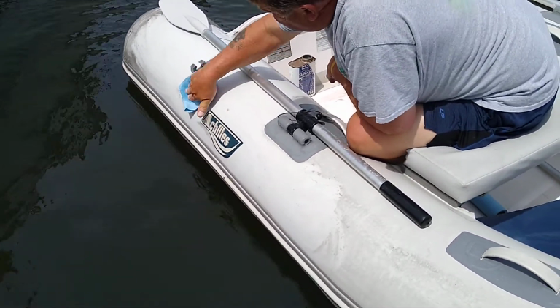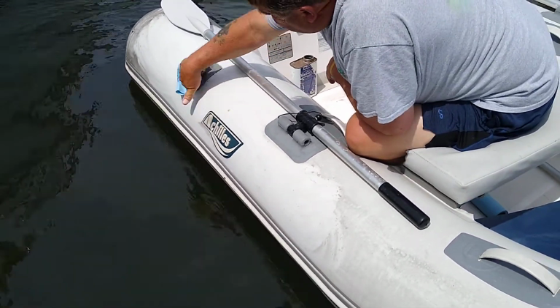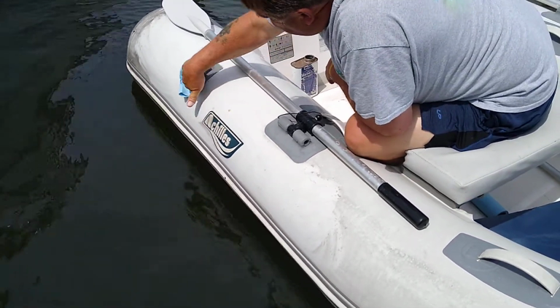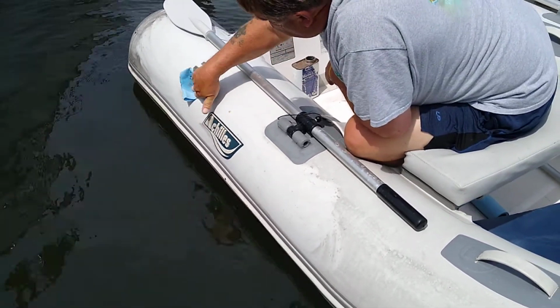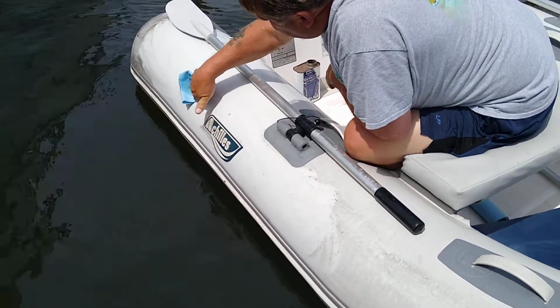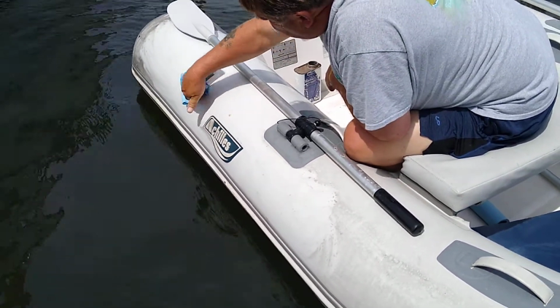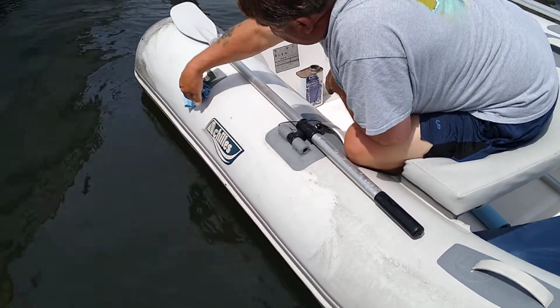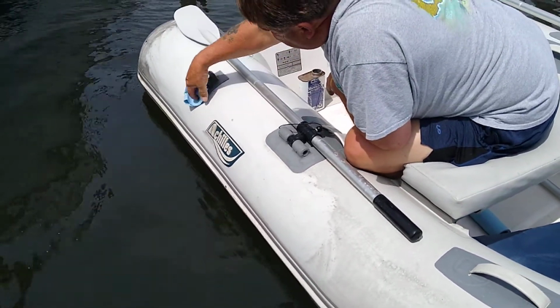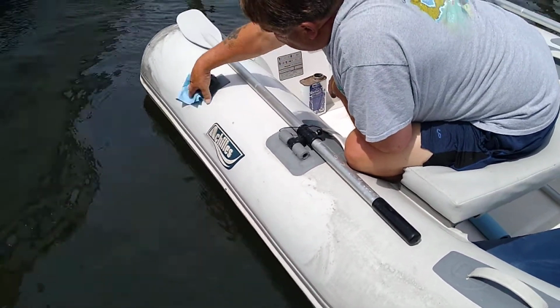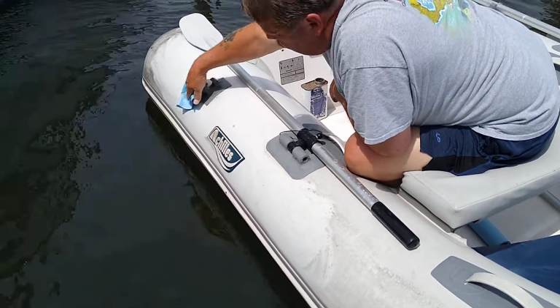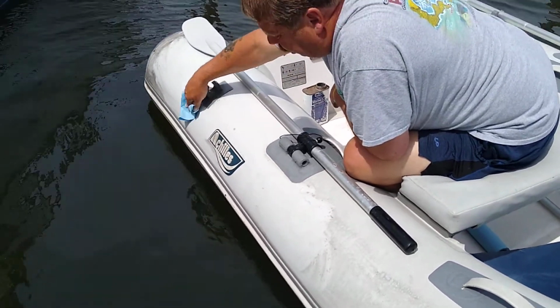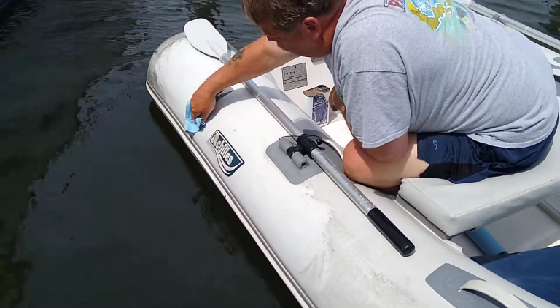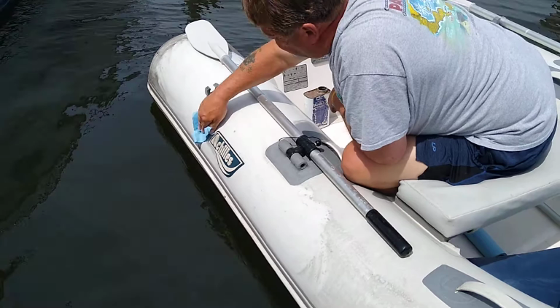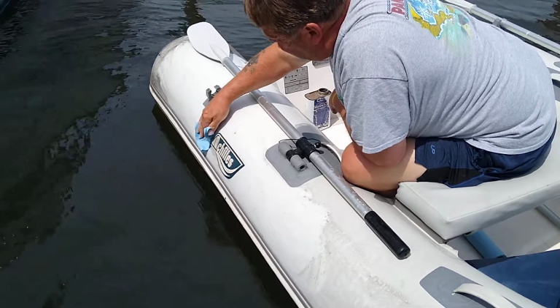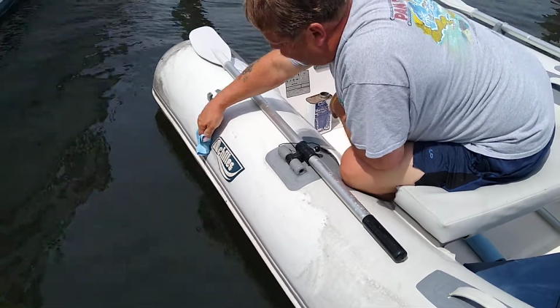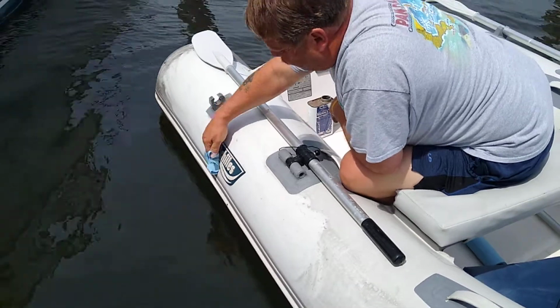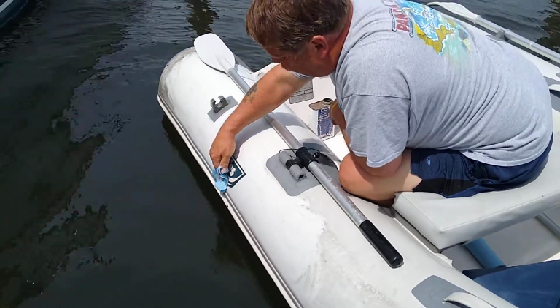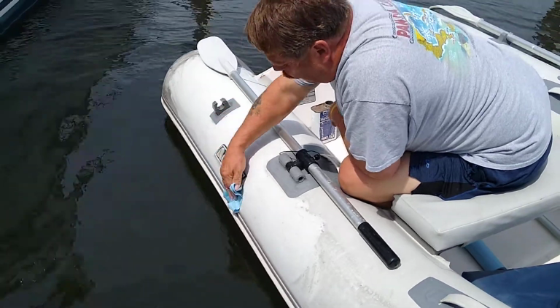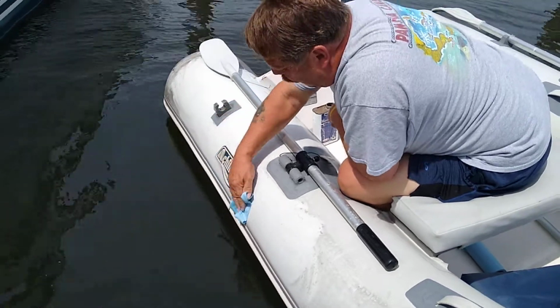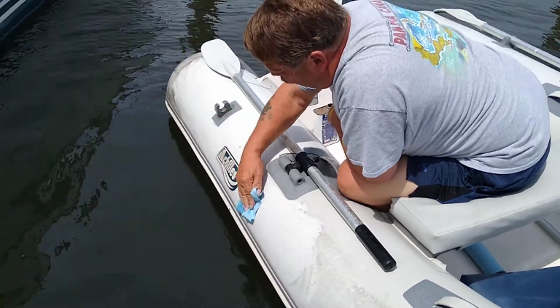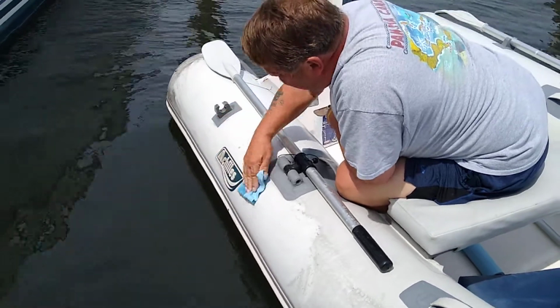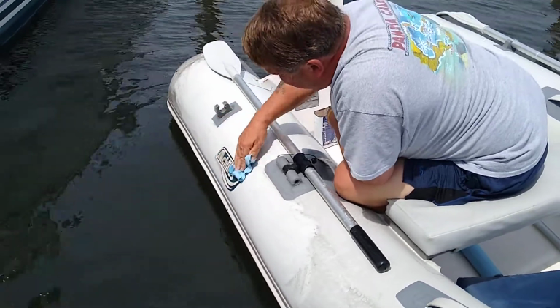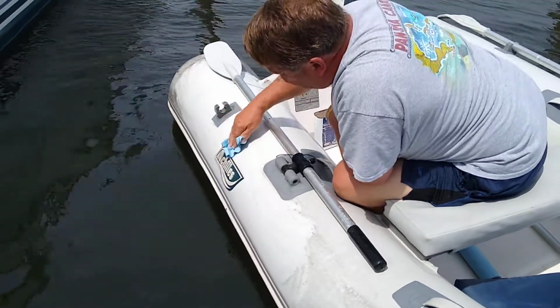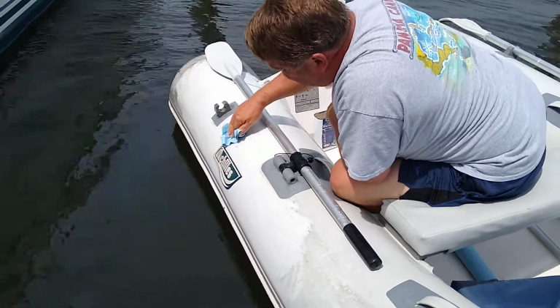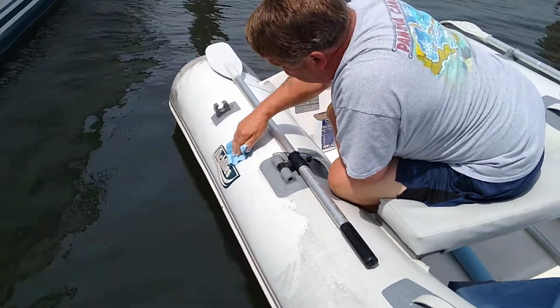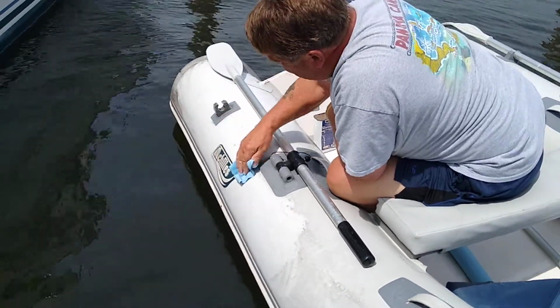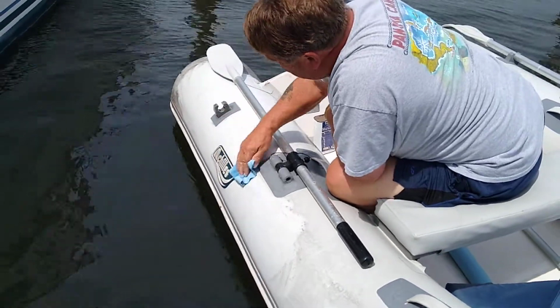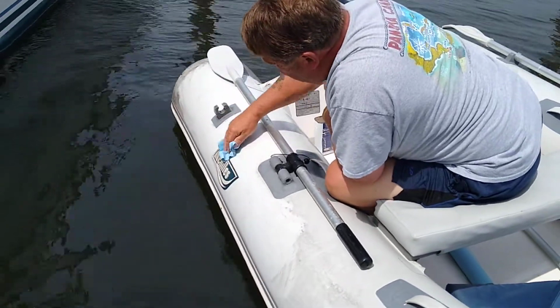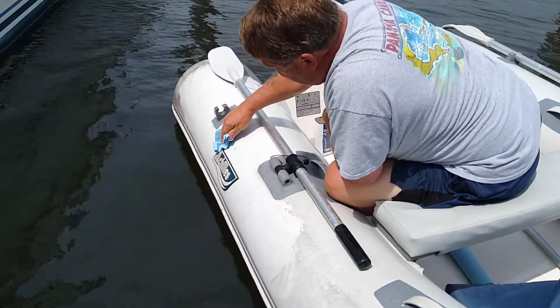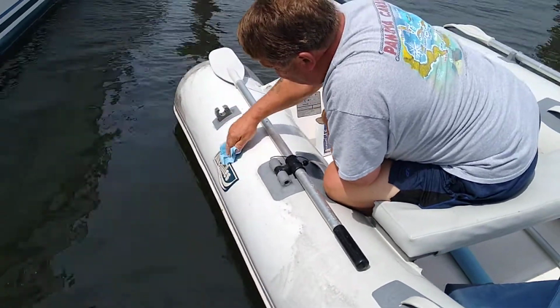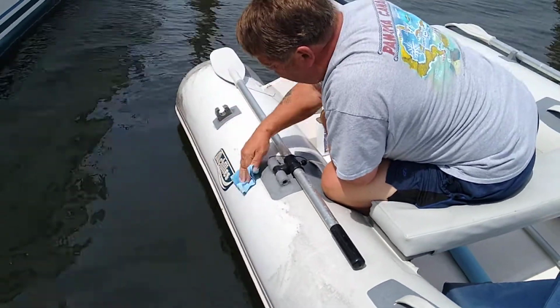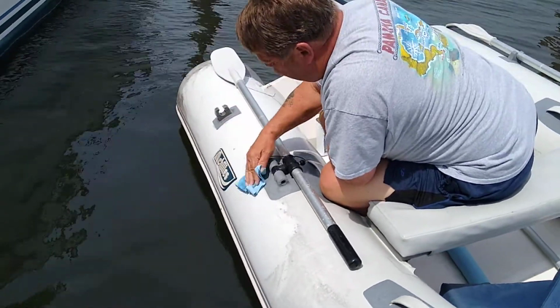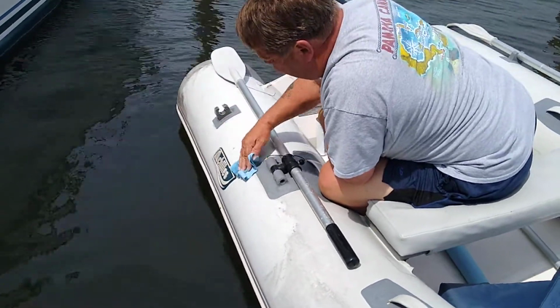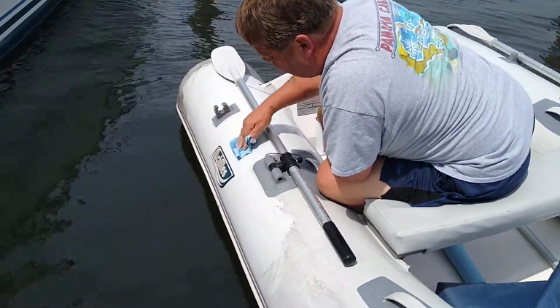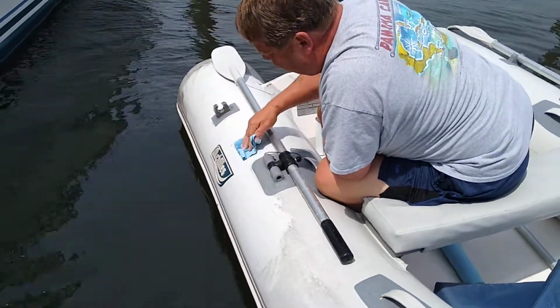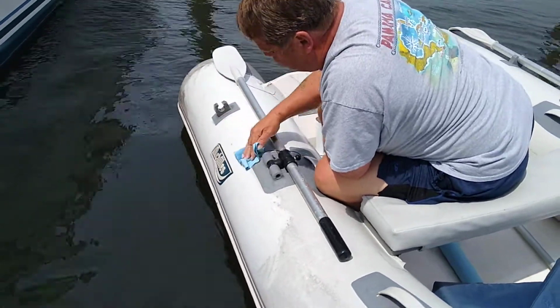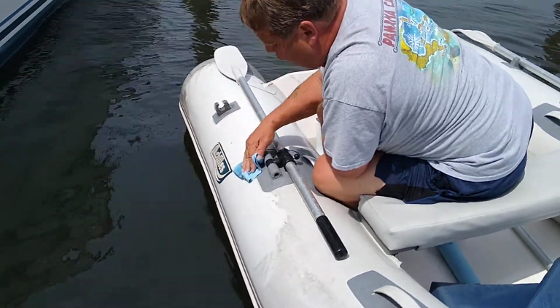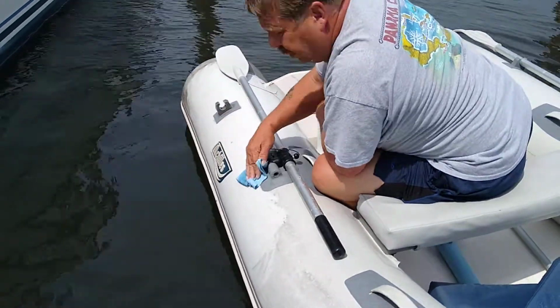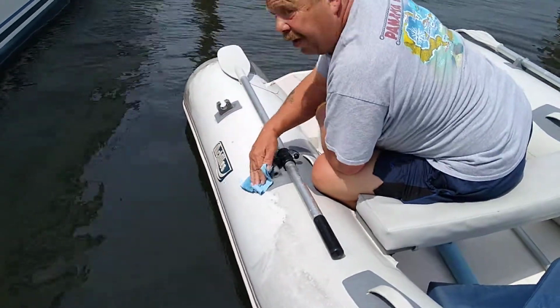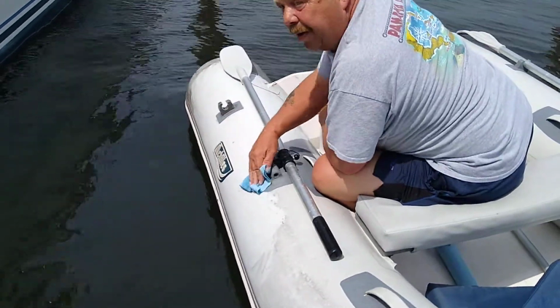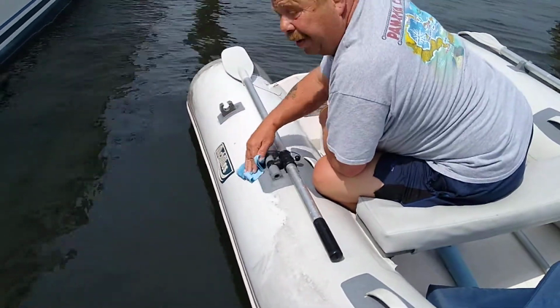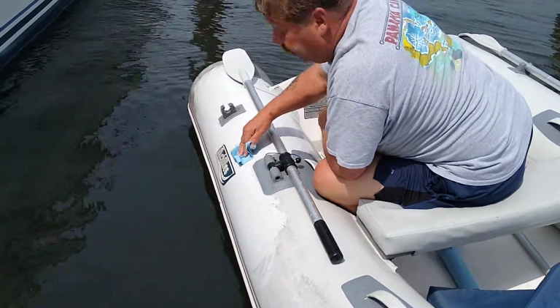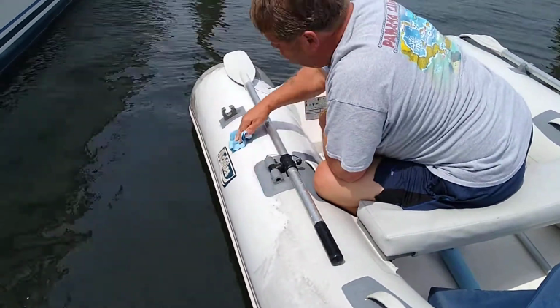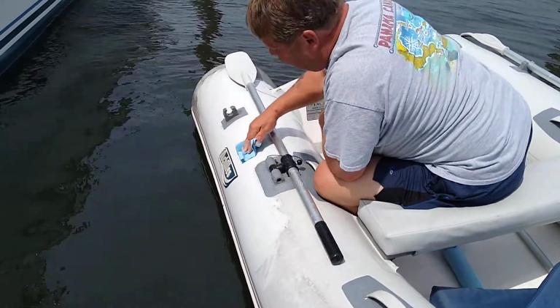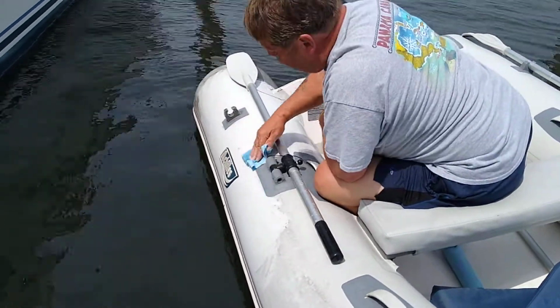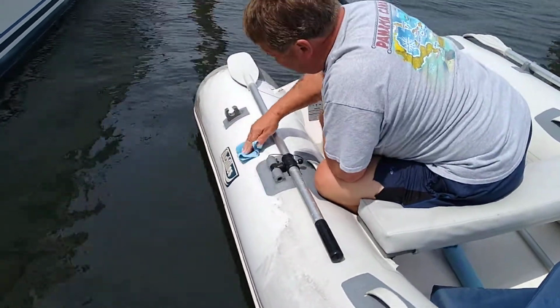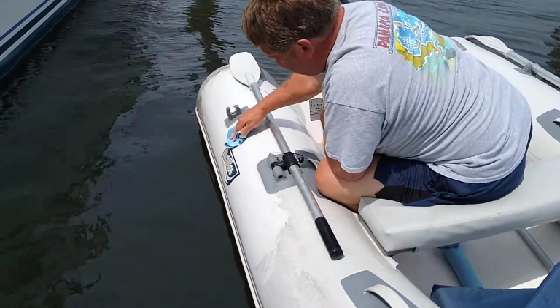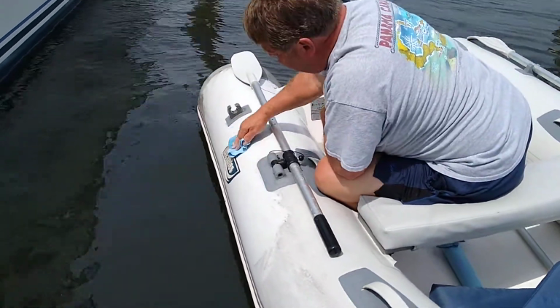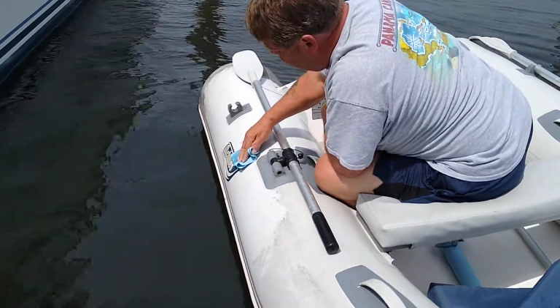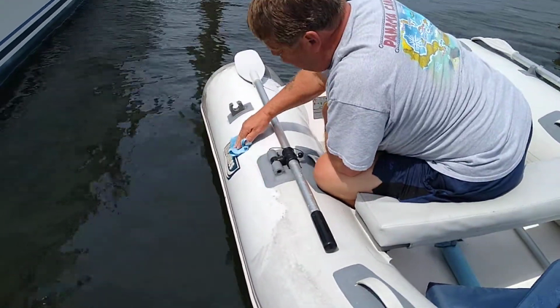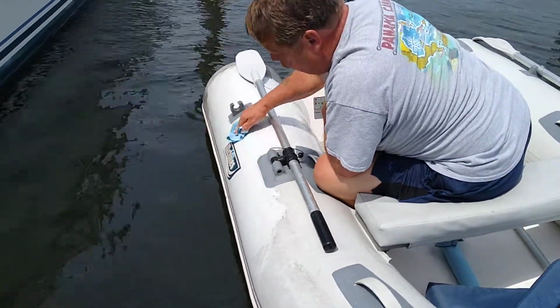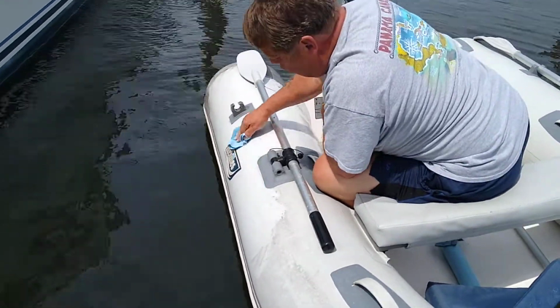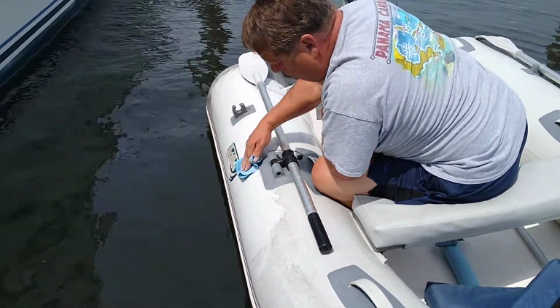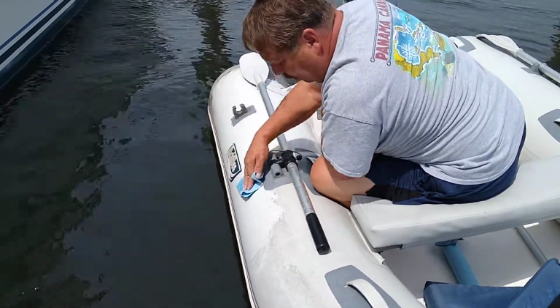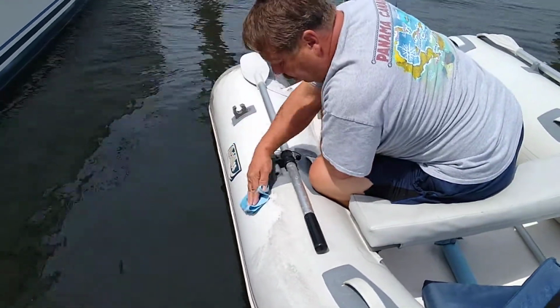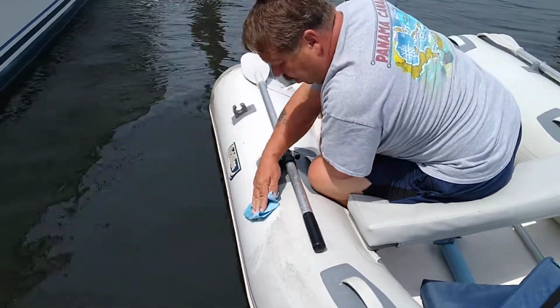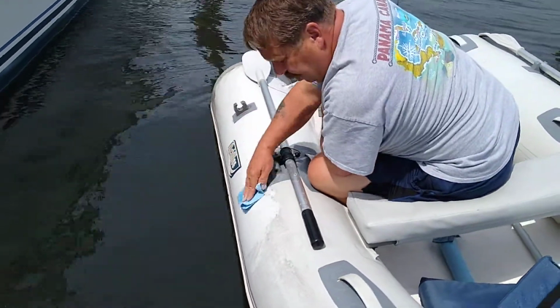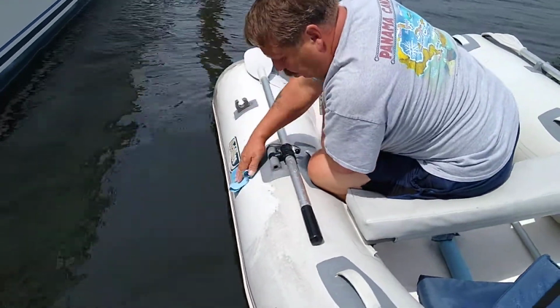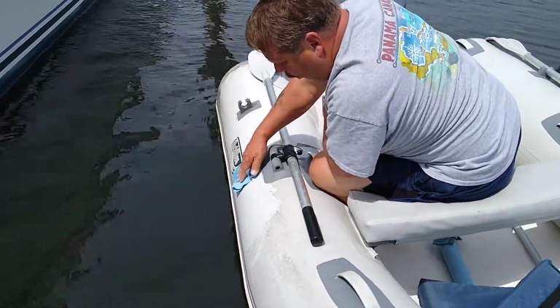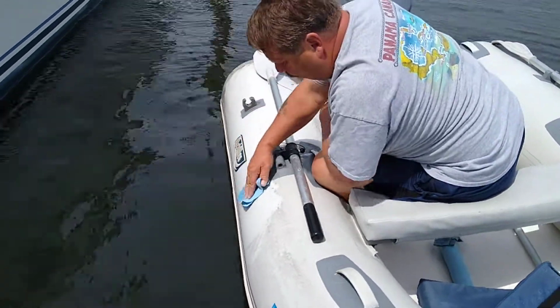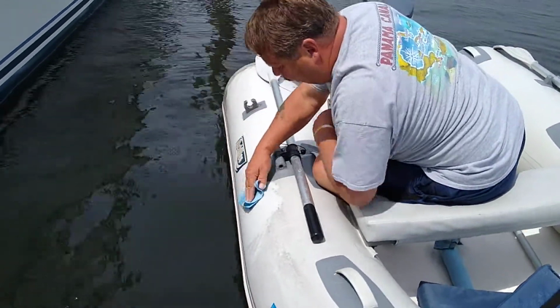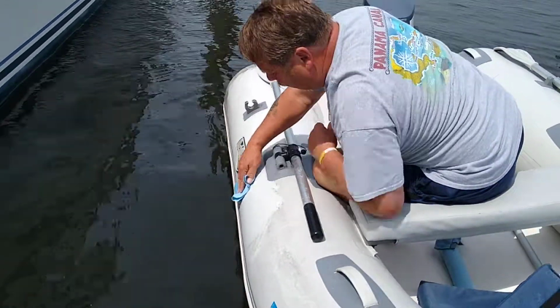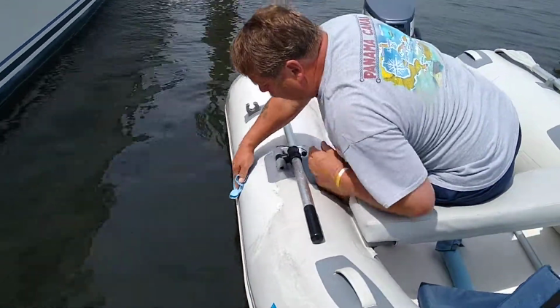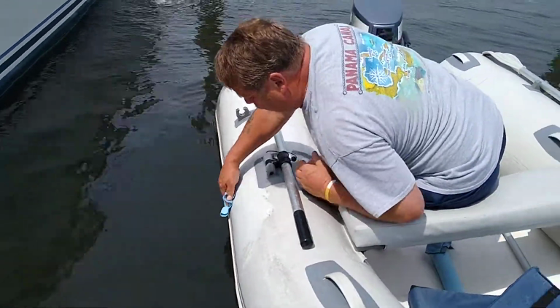What do you think John? Easy? This stuff is awesome. I've tried everything to clean this and nothing works like this.